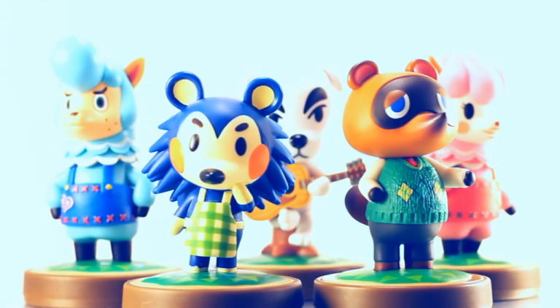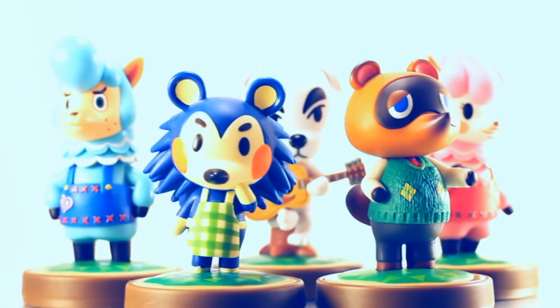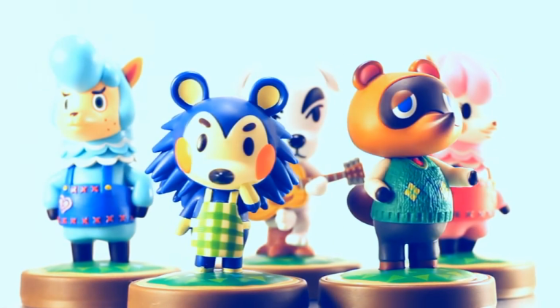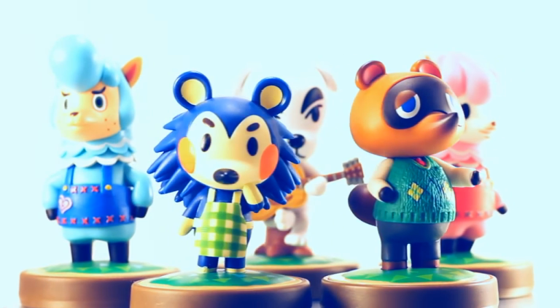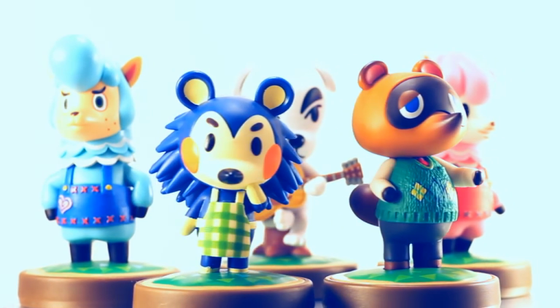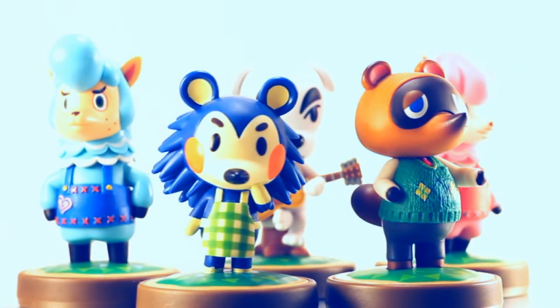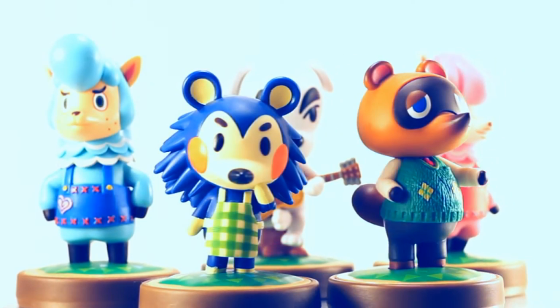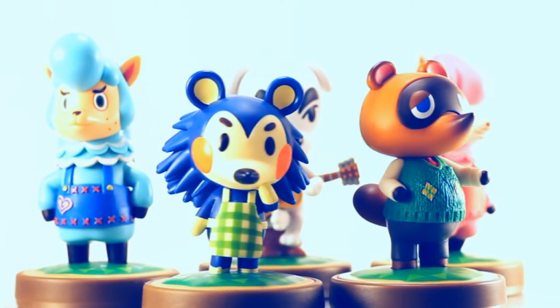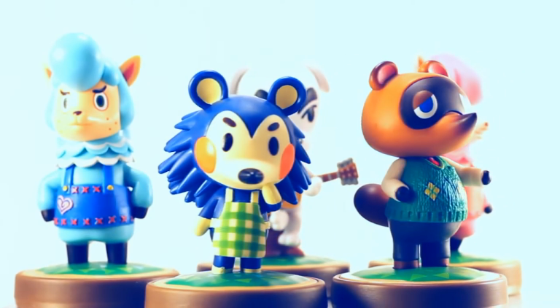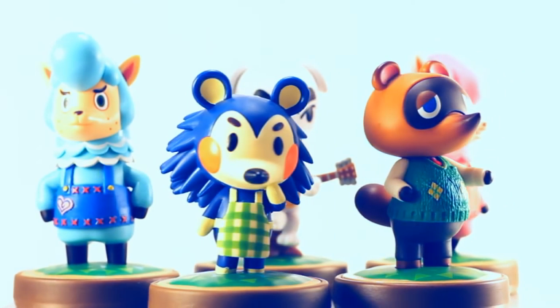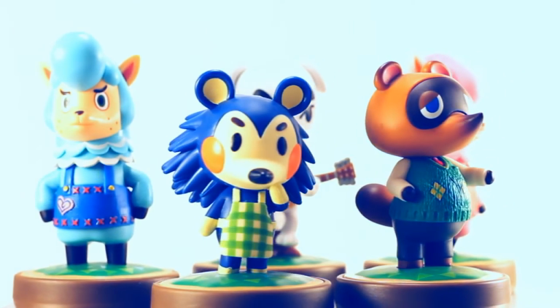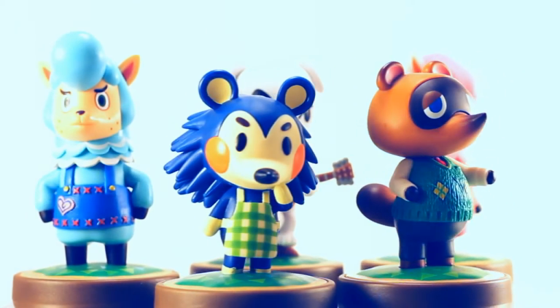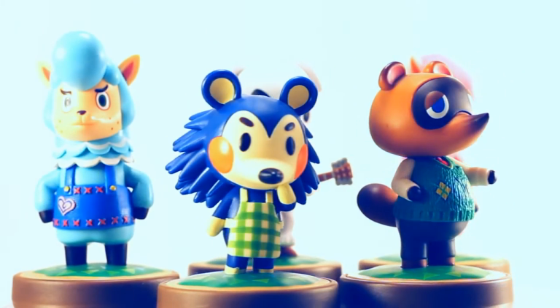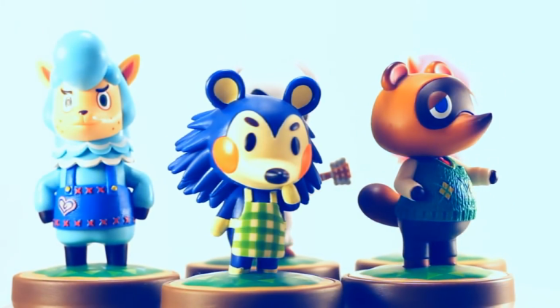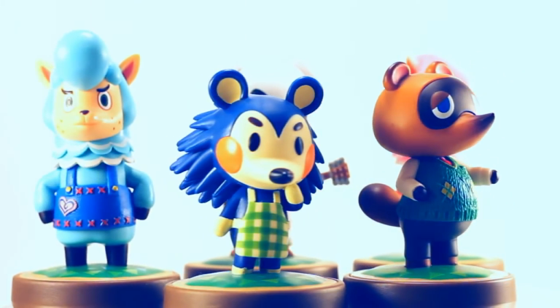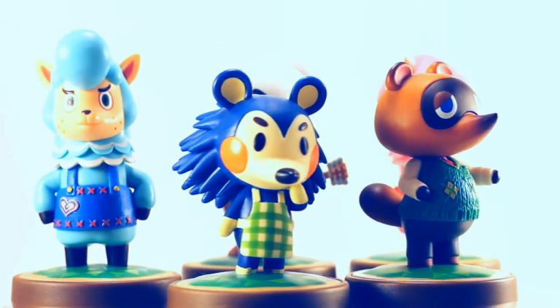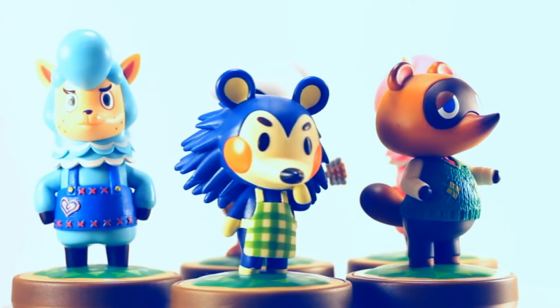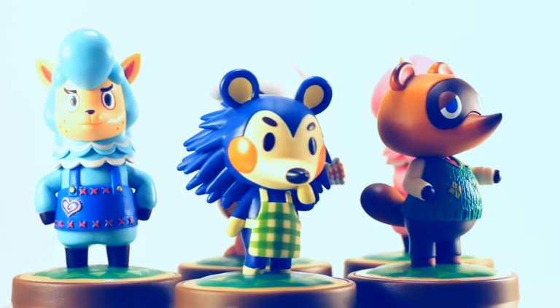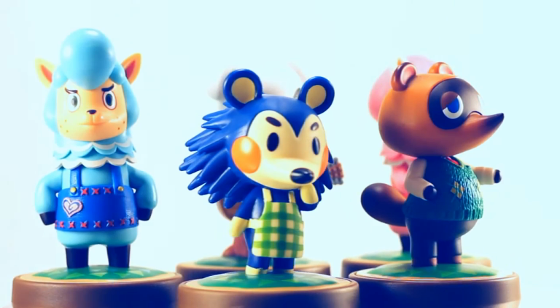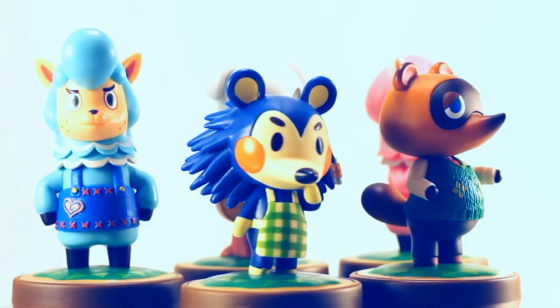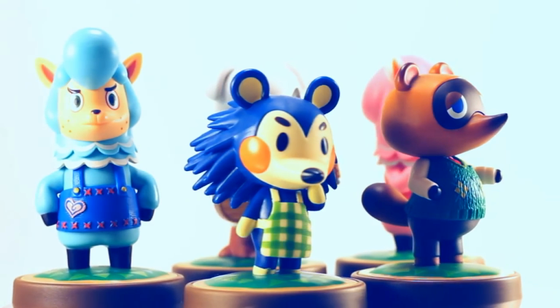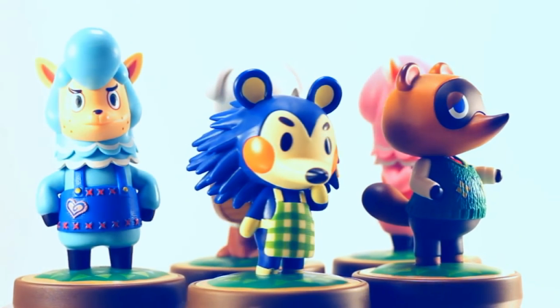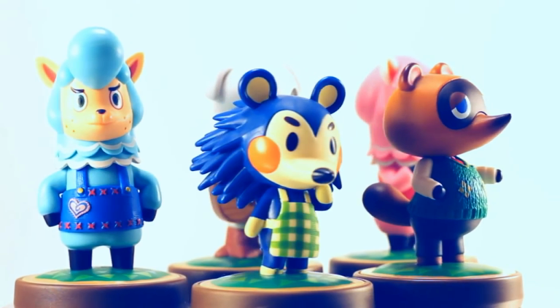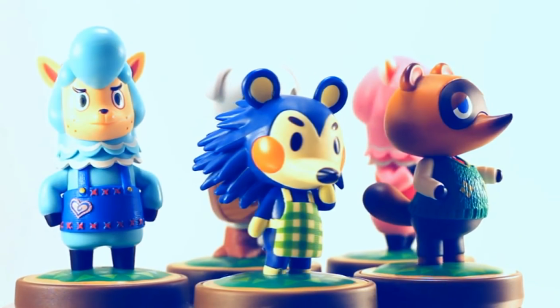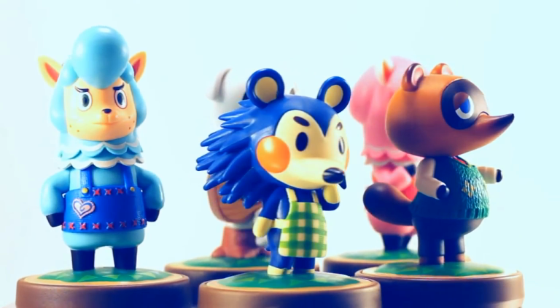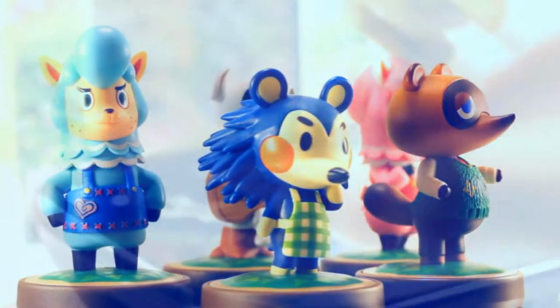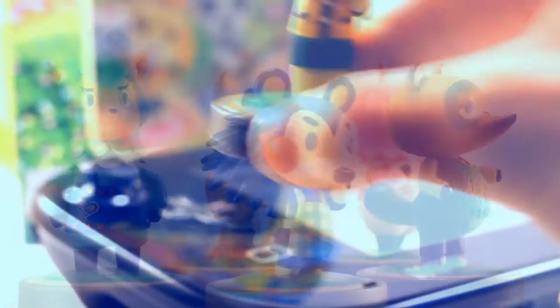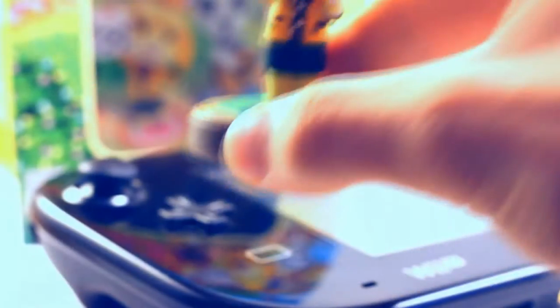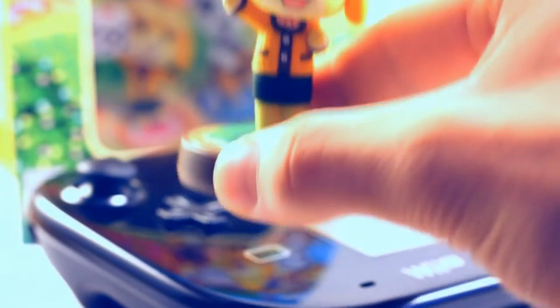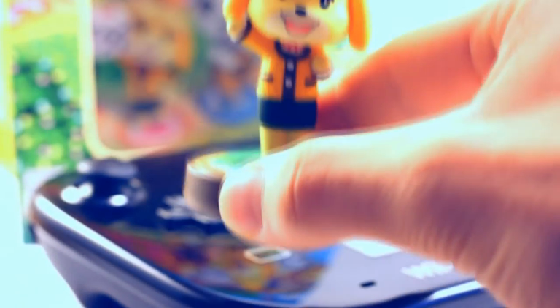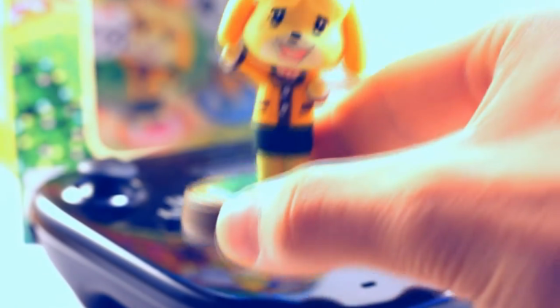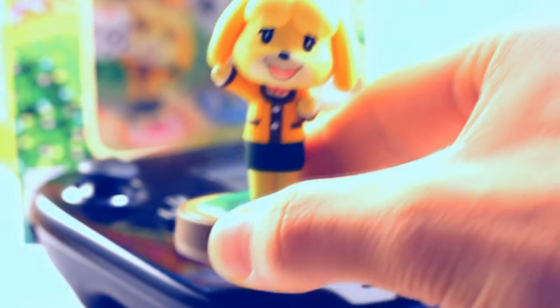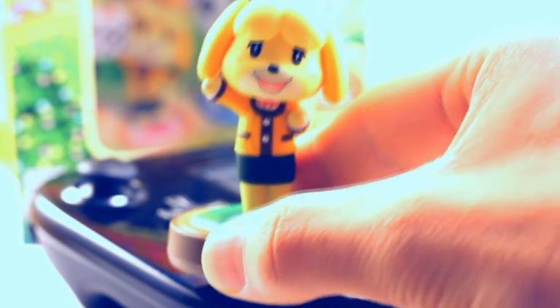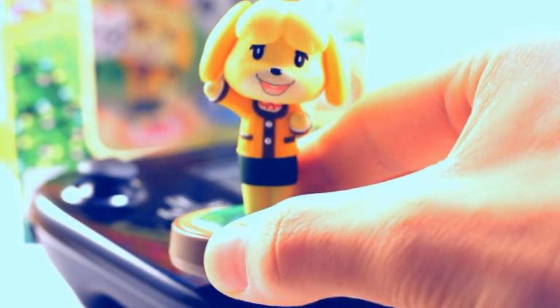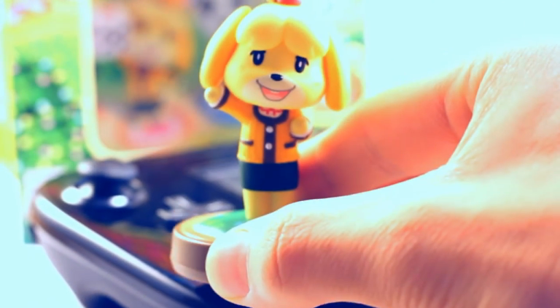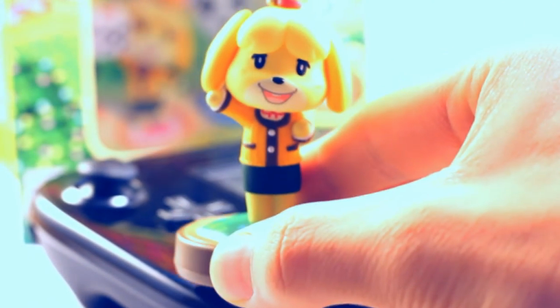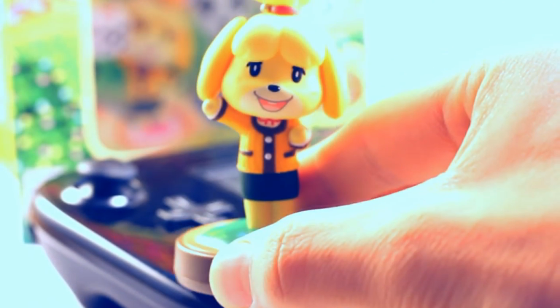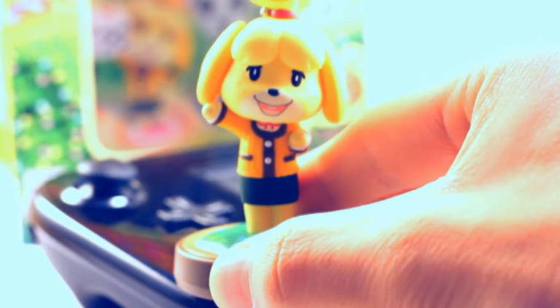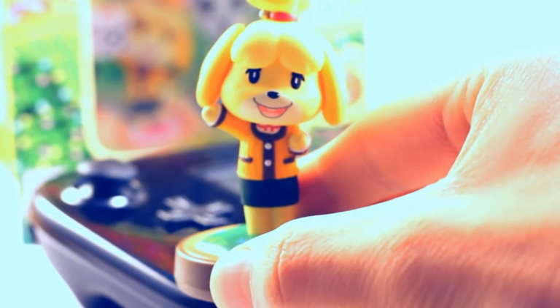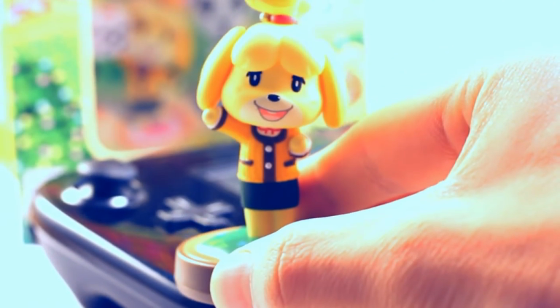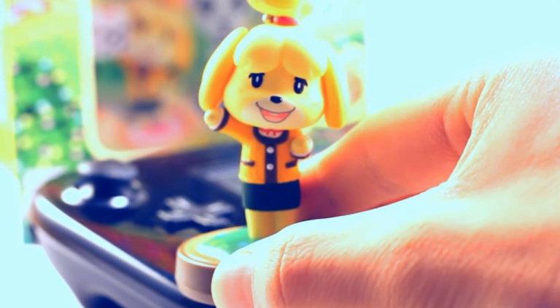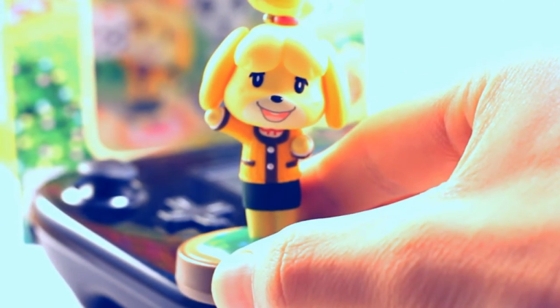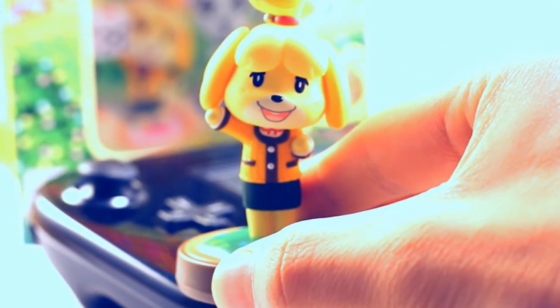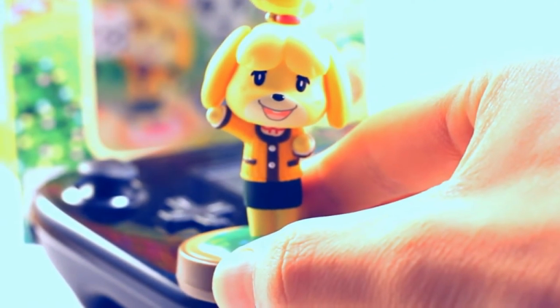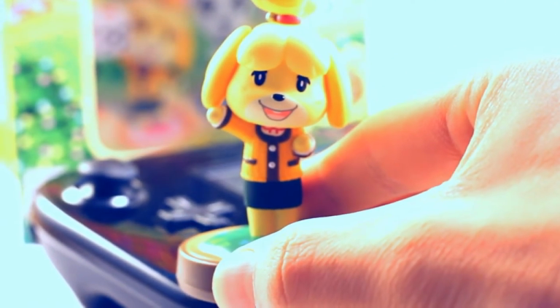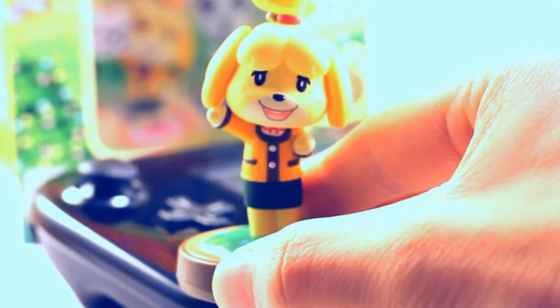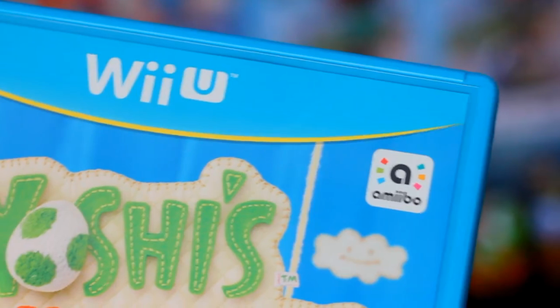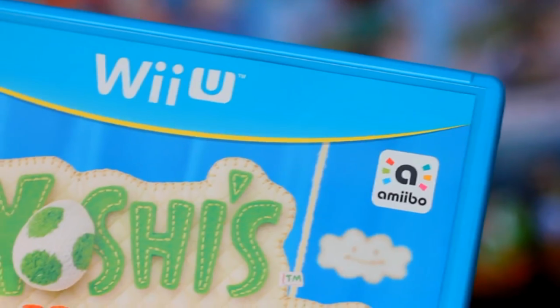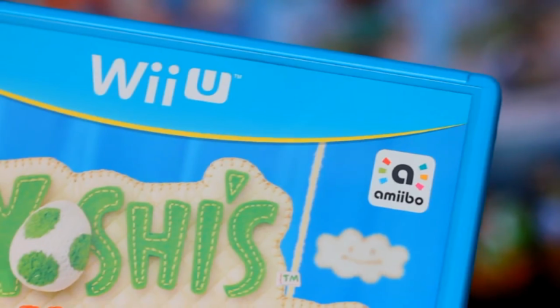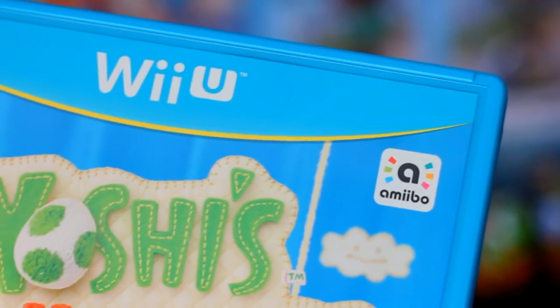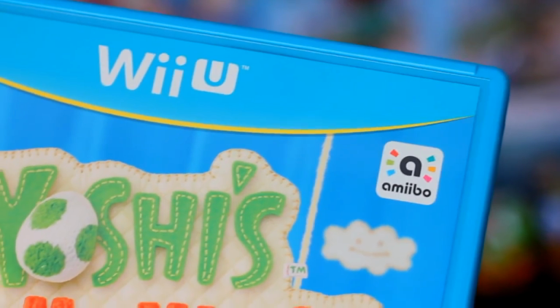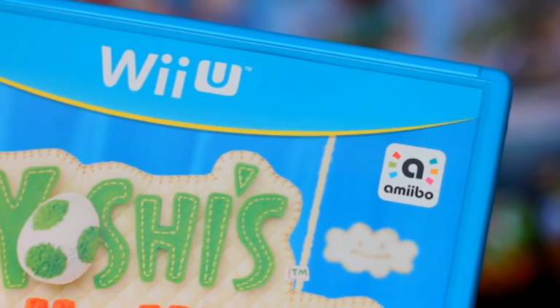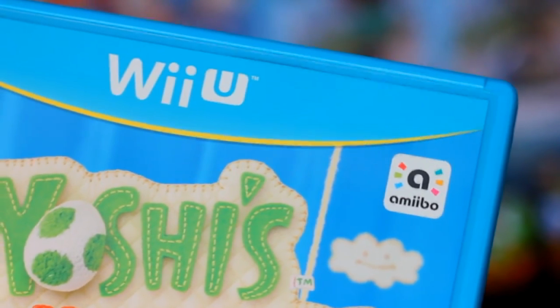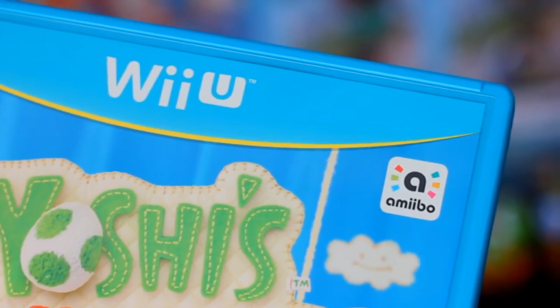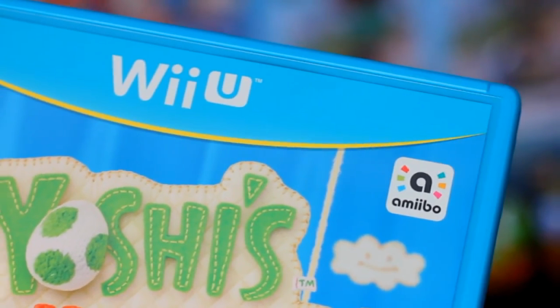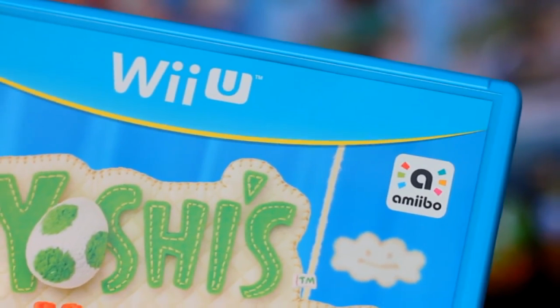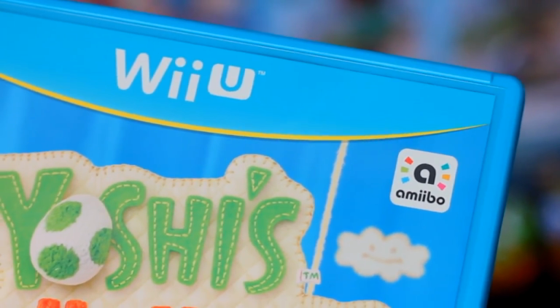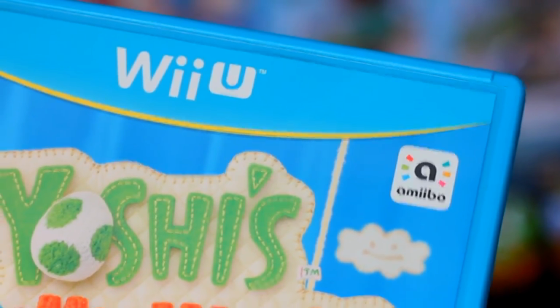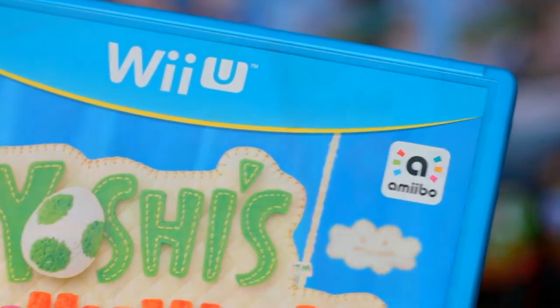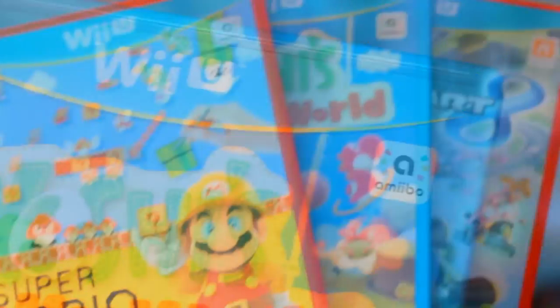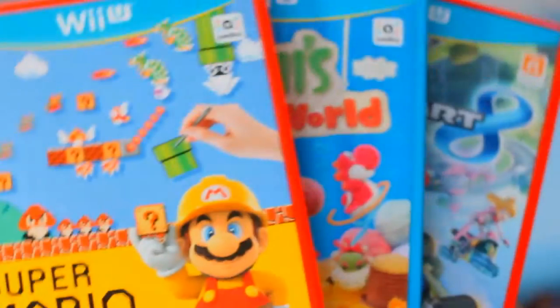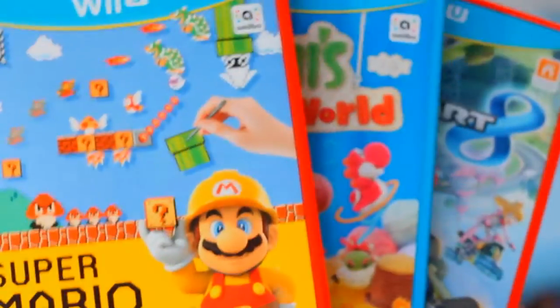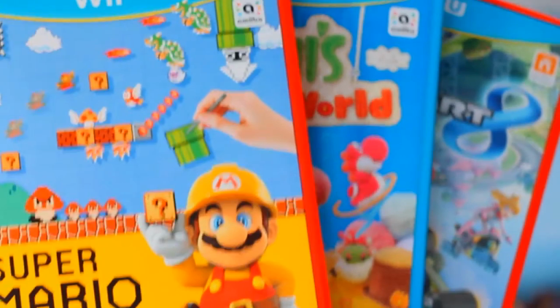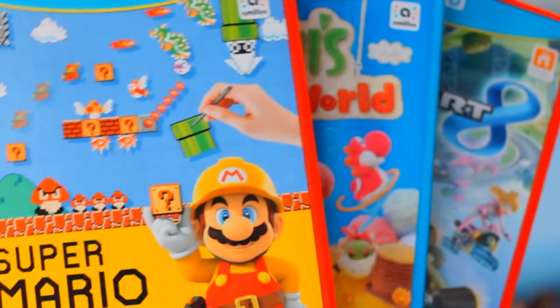But the real fun comes when you take them out of the box, because you can scan these figures on the Wii U gamepad in most Amiibo-compatible games for neat bonuses.